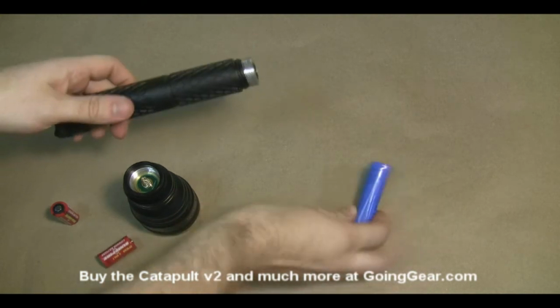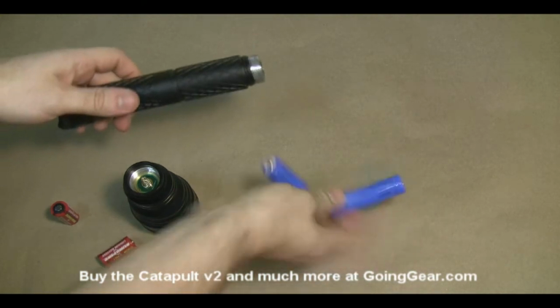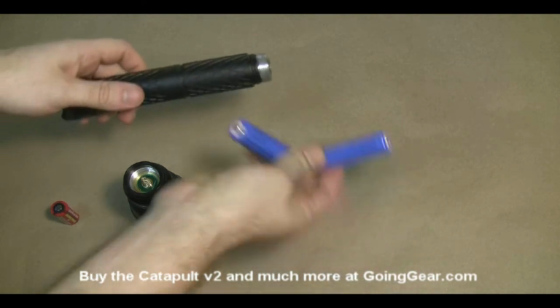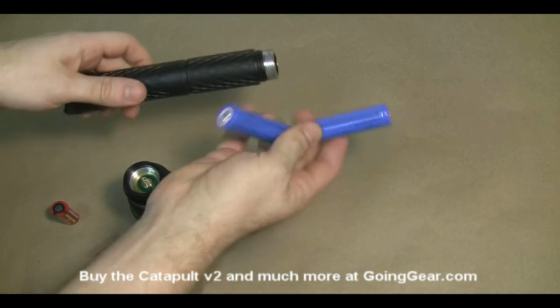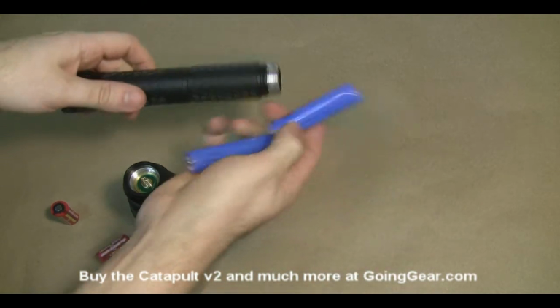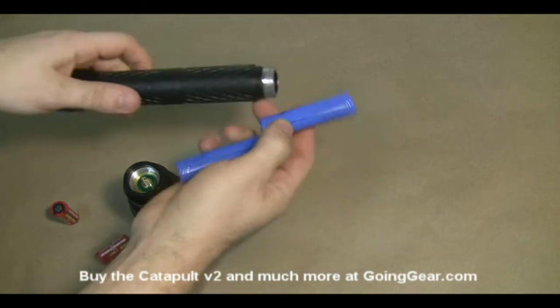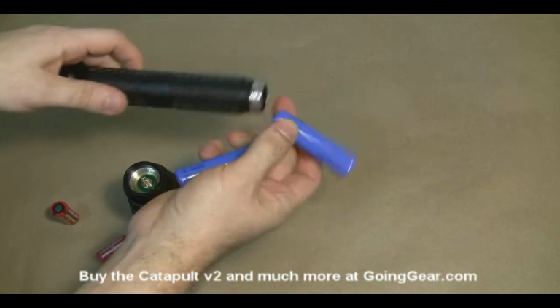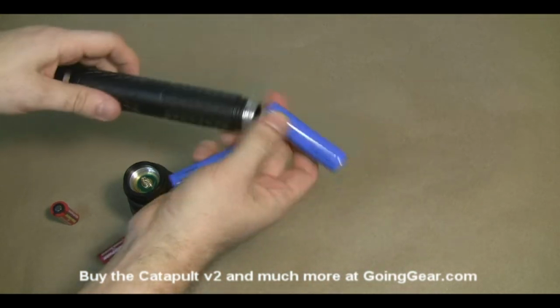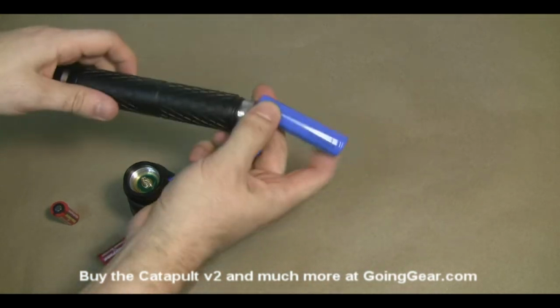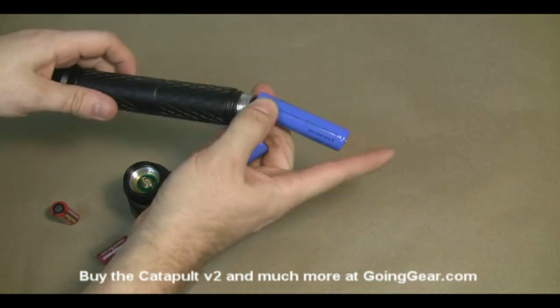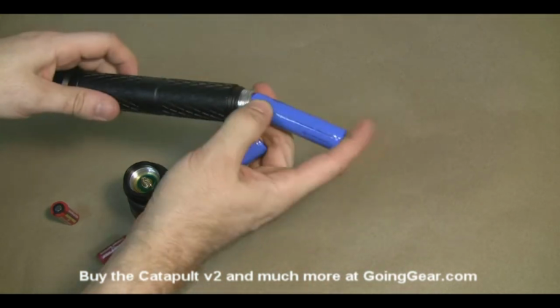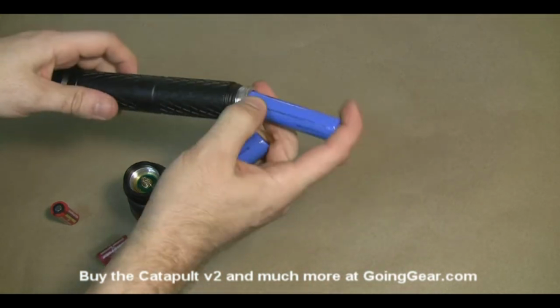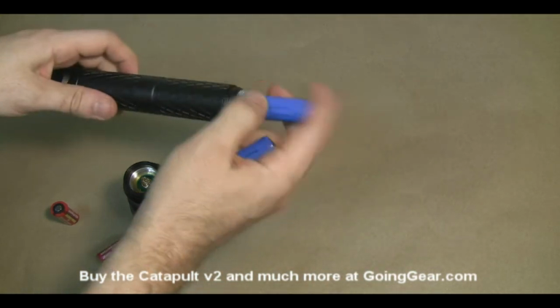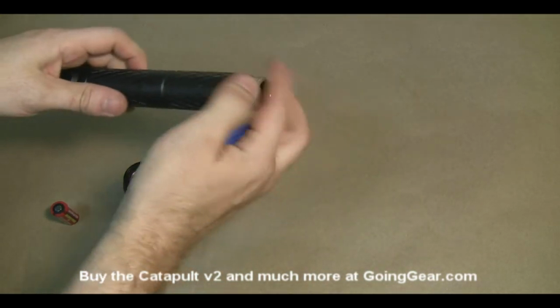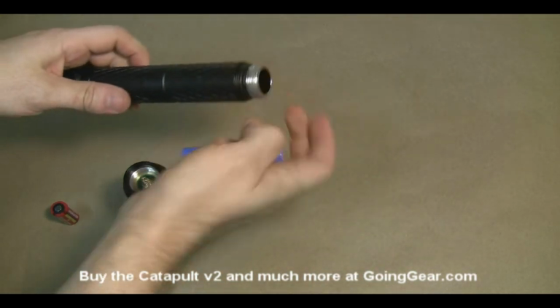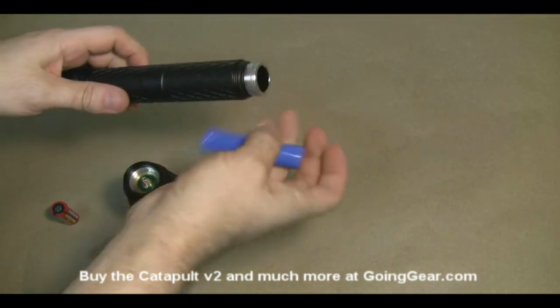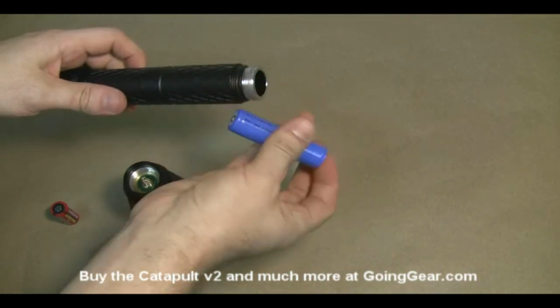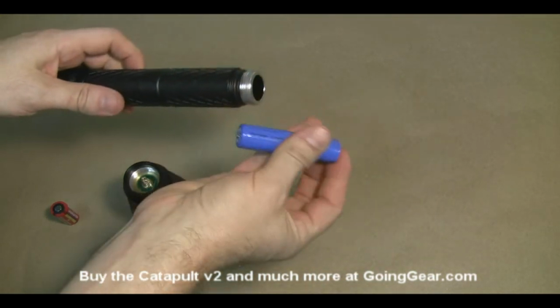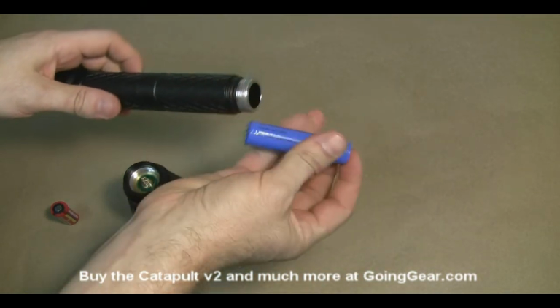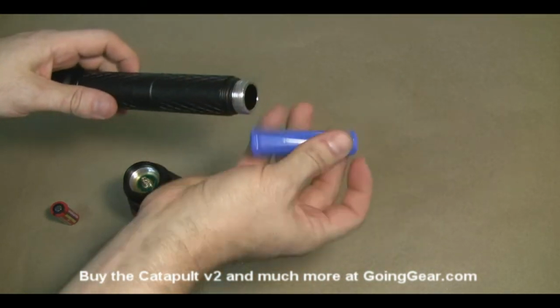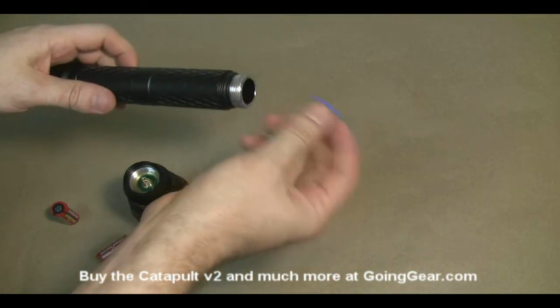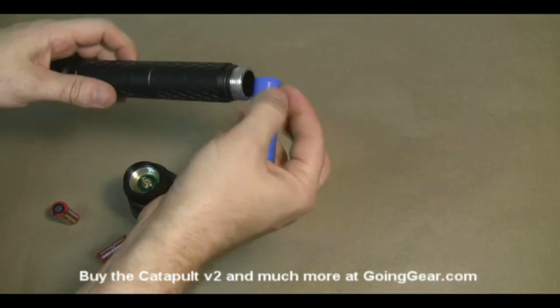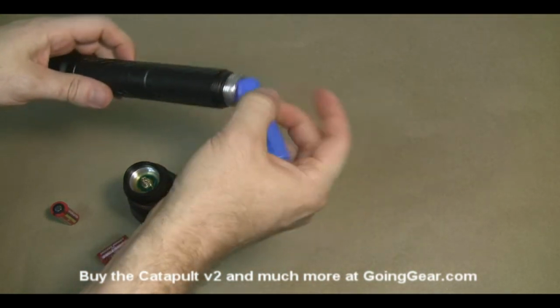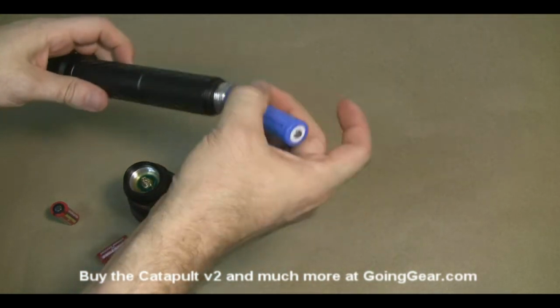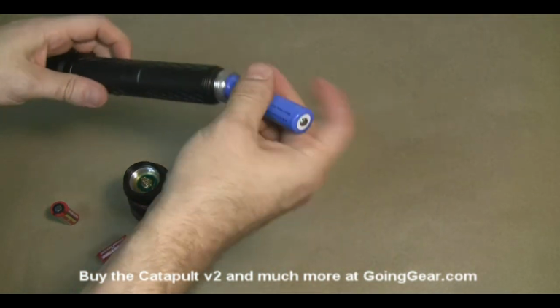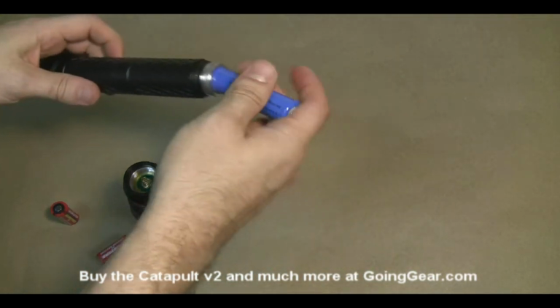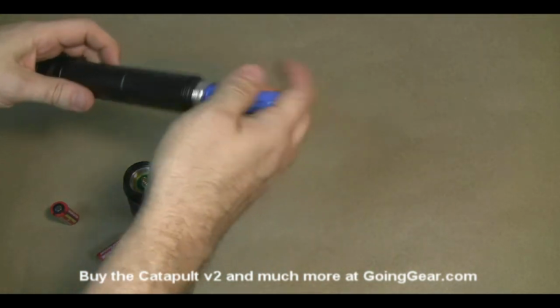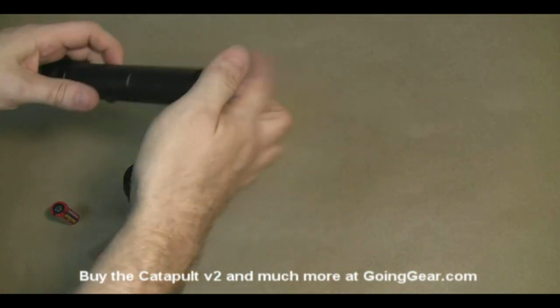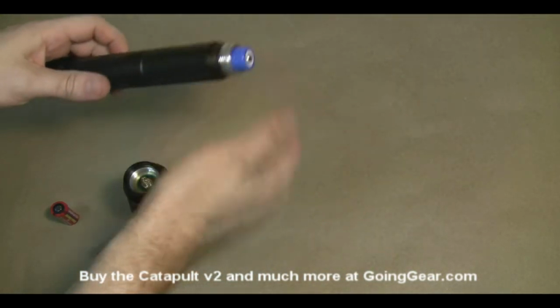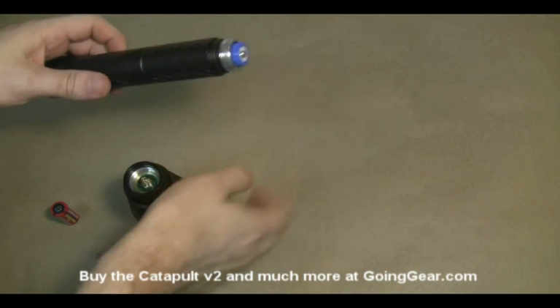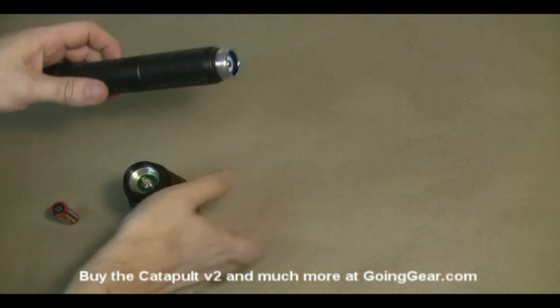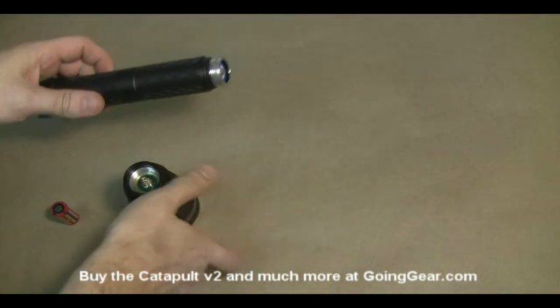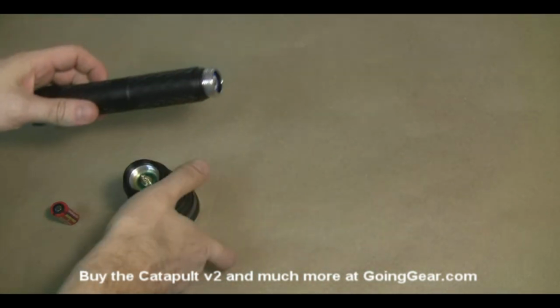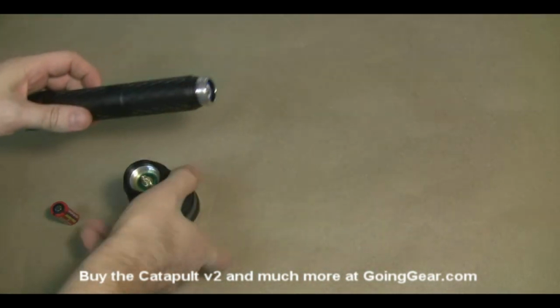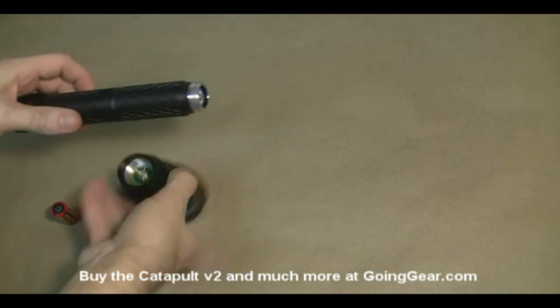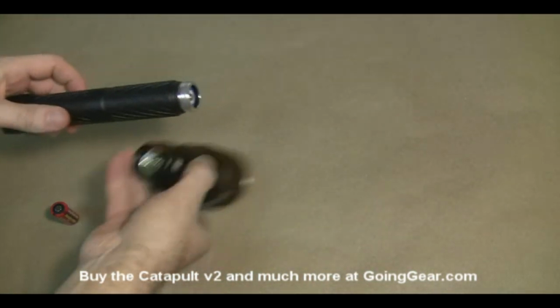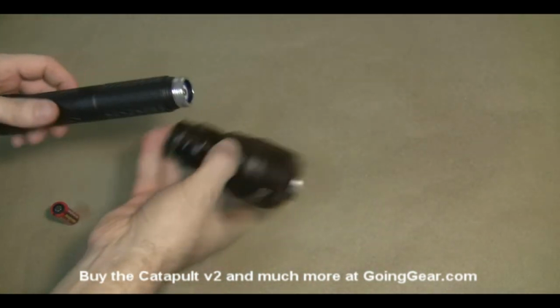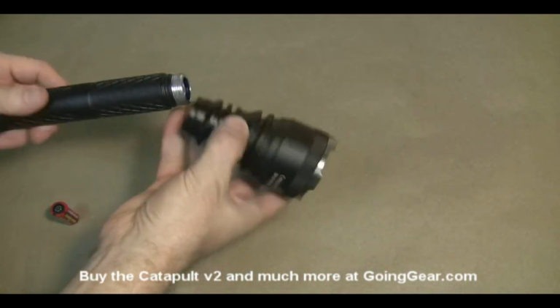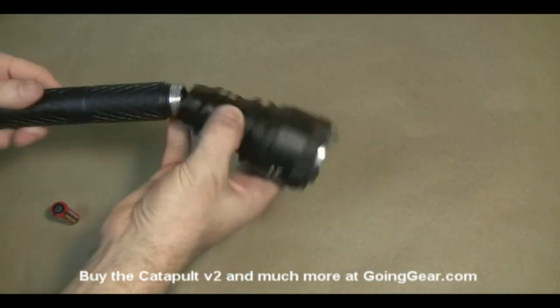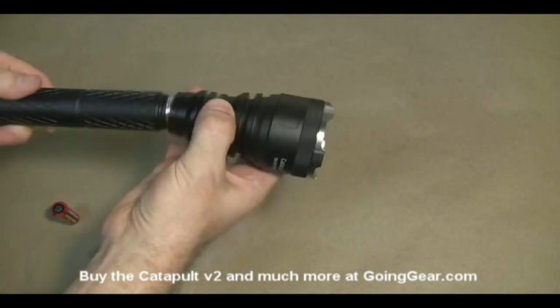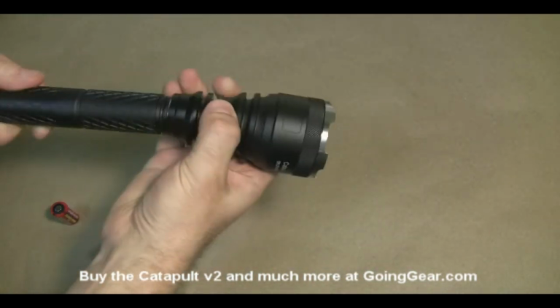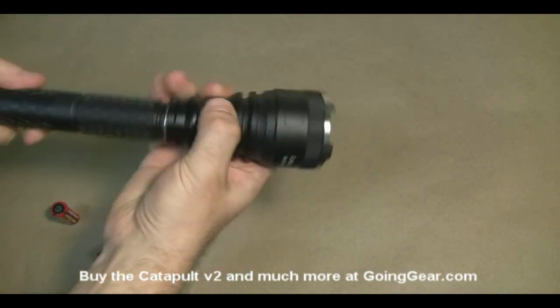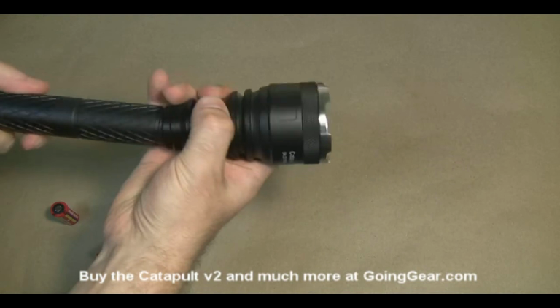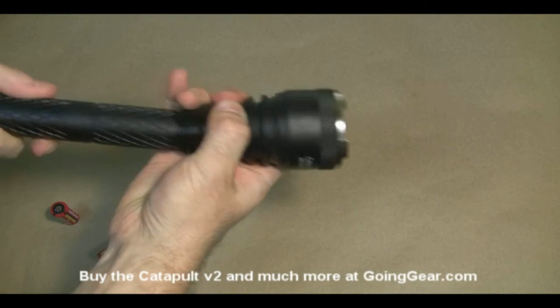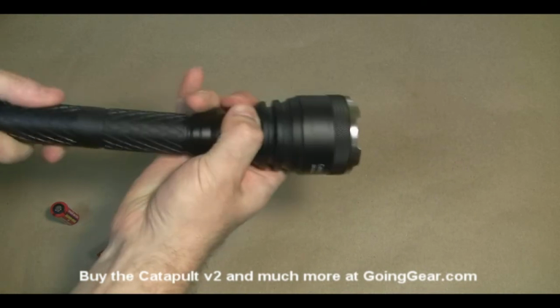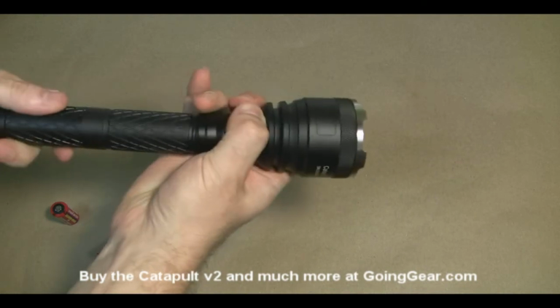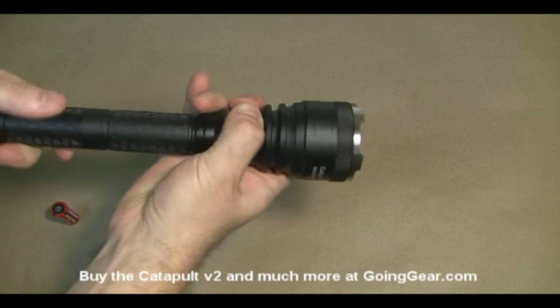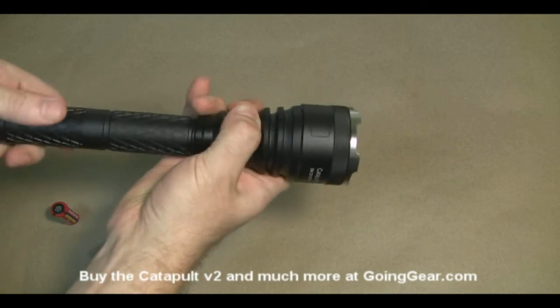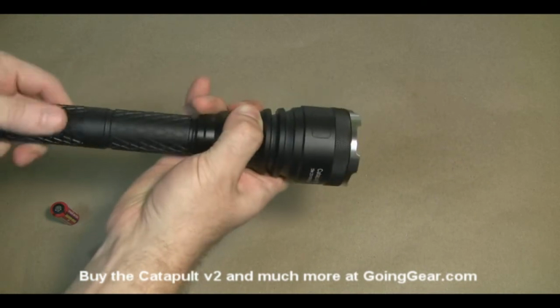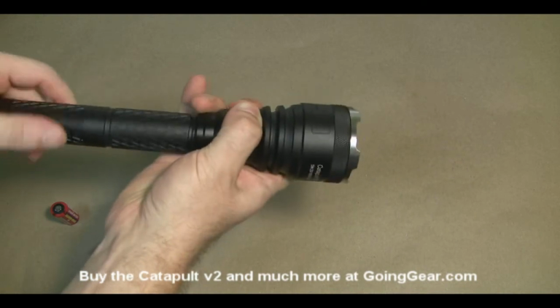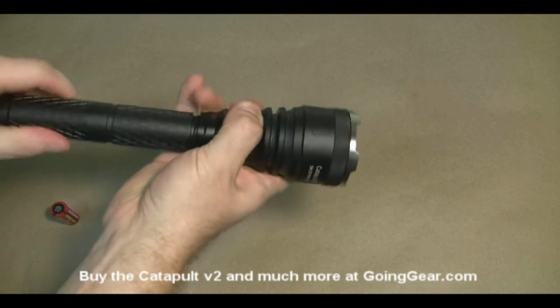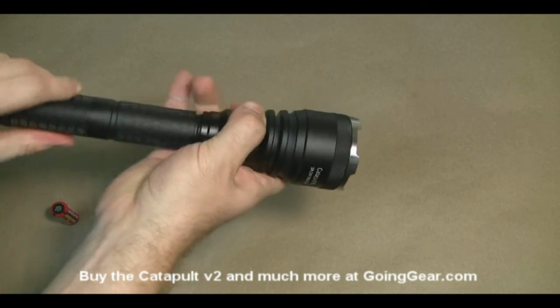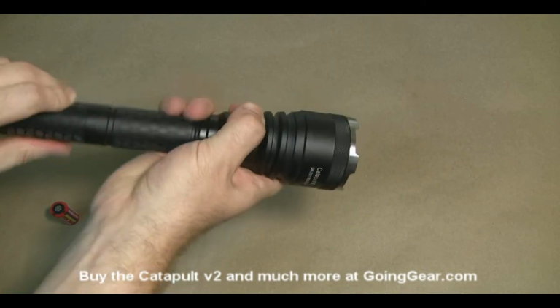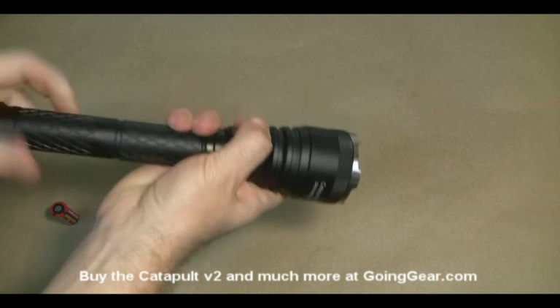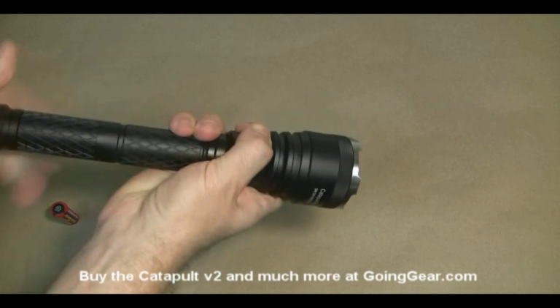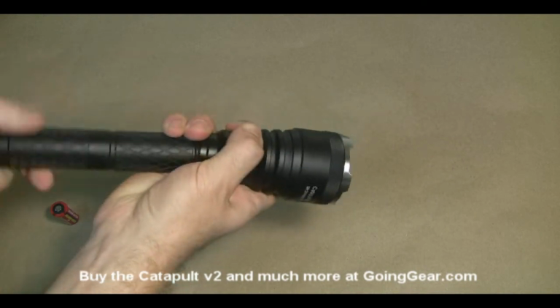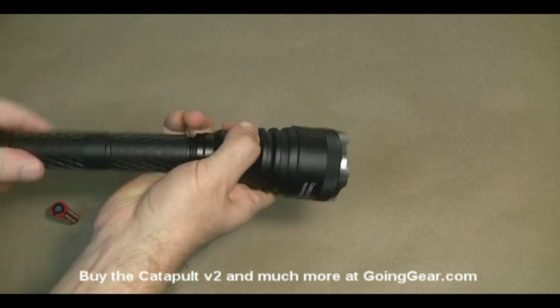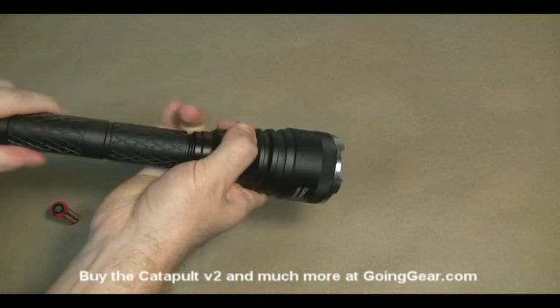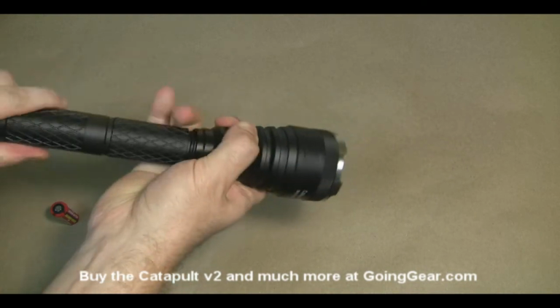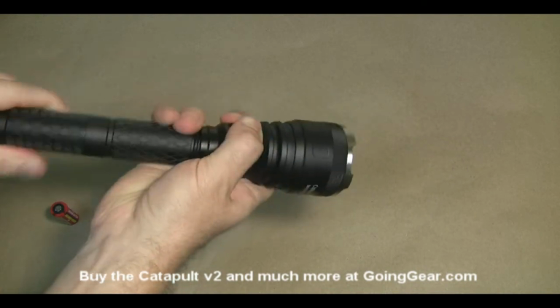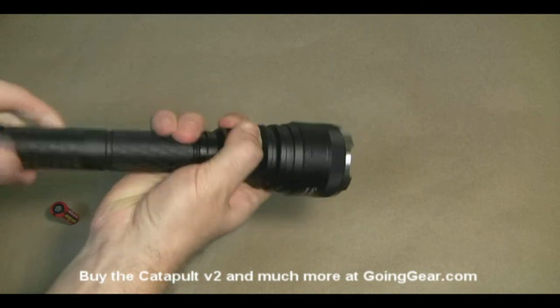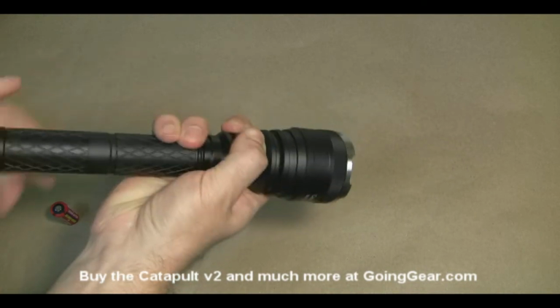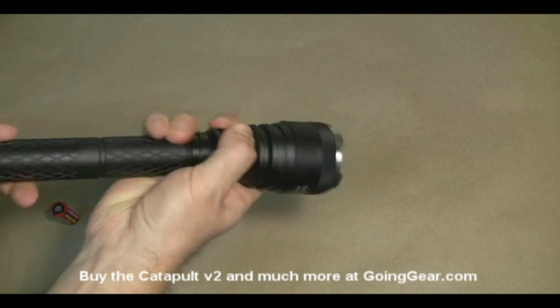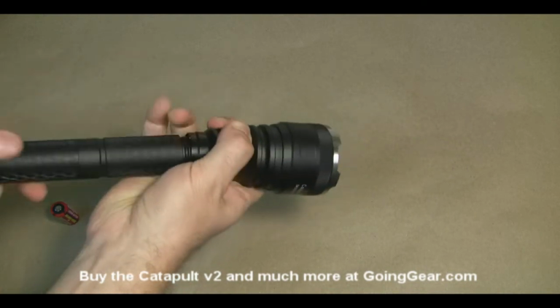We're going to put the batteries back in and put everything back together, then take it outside and see how it does.